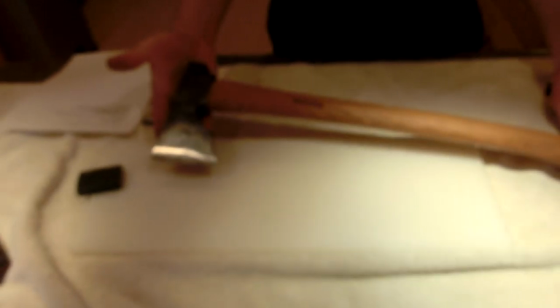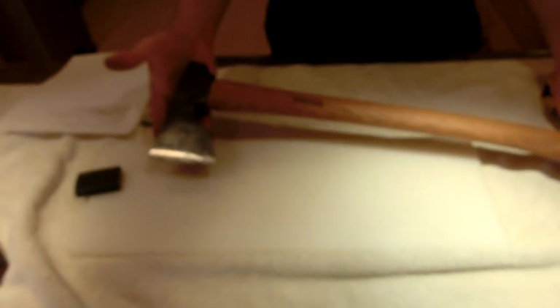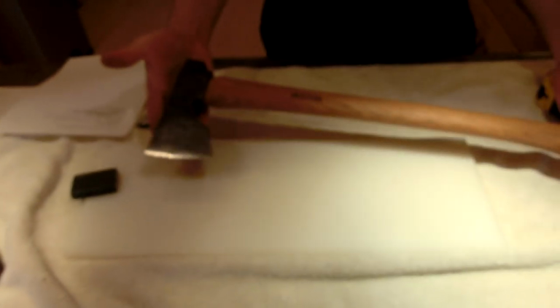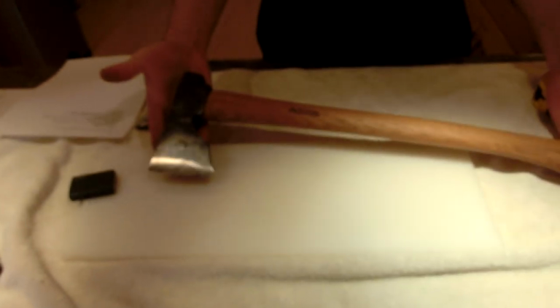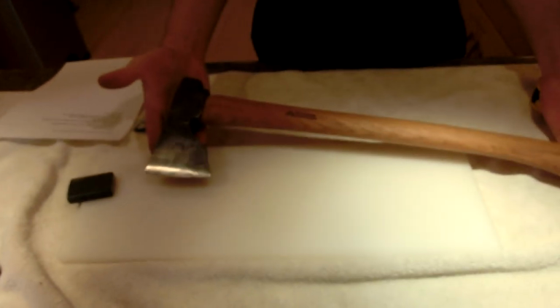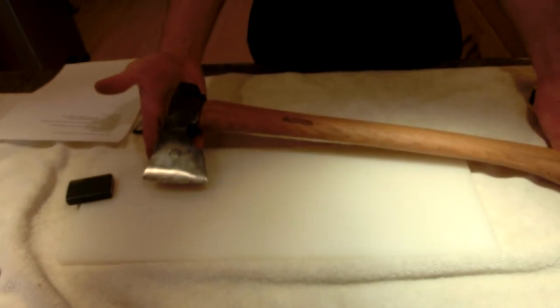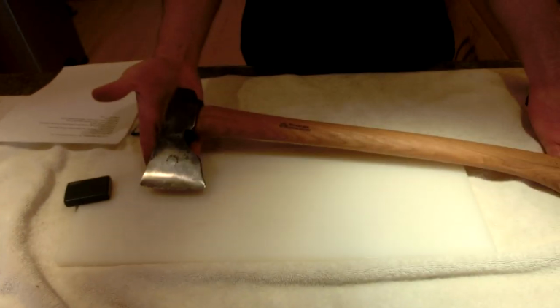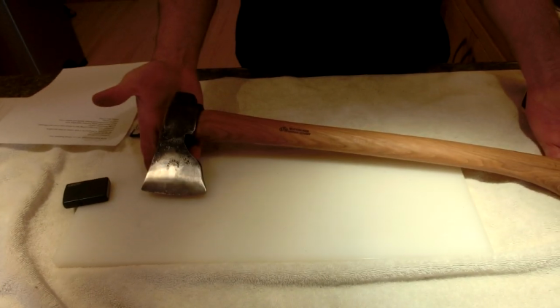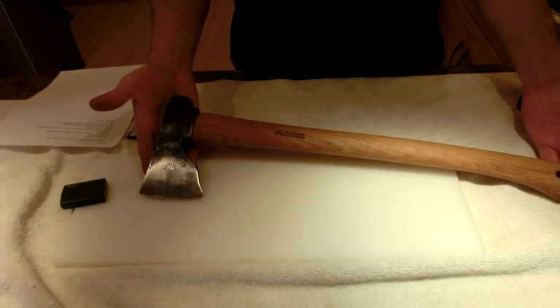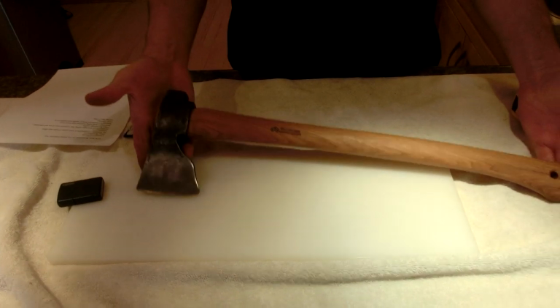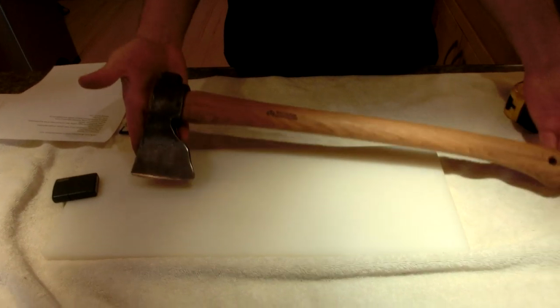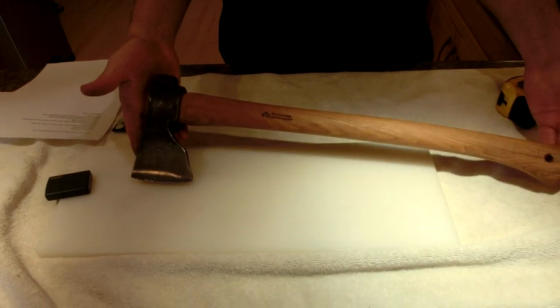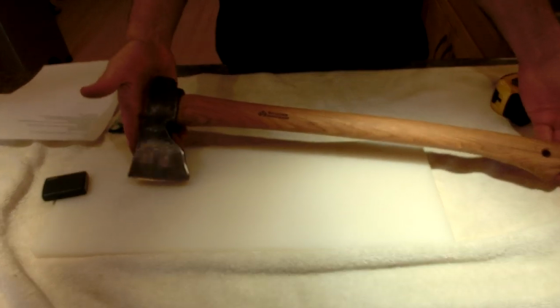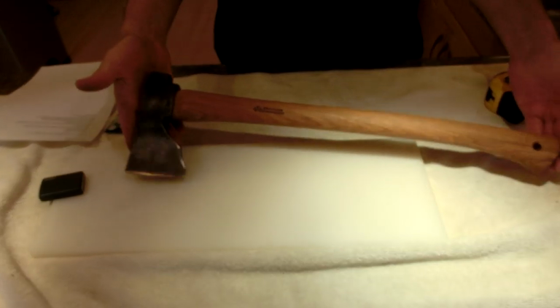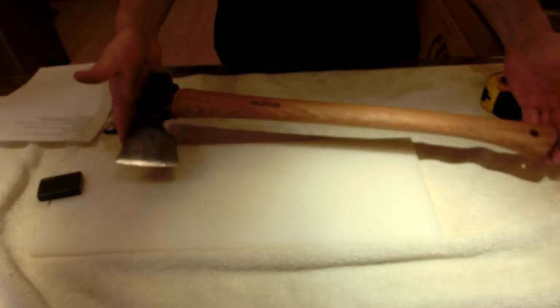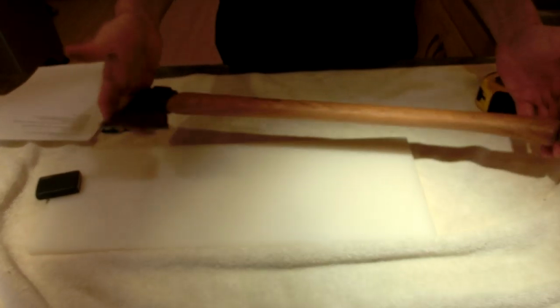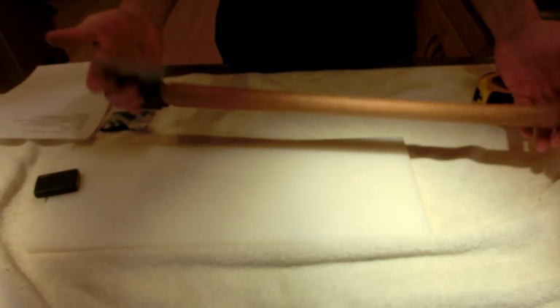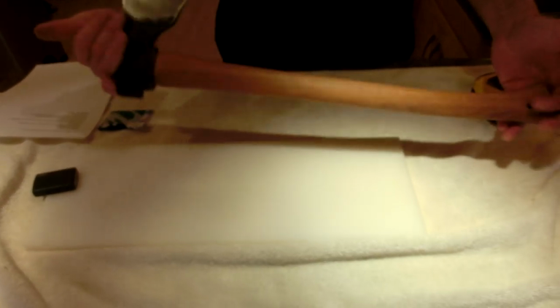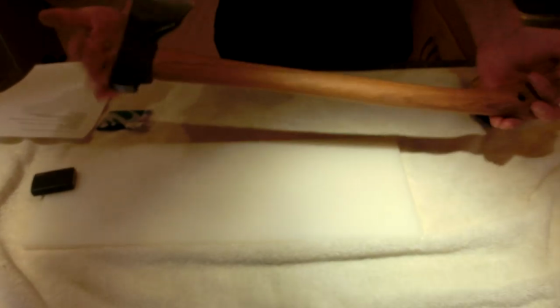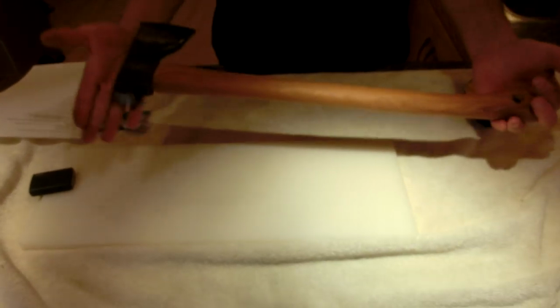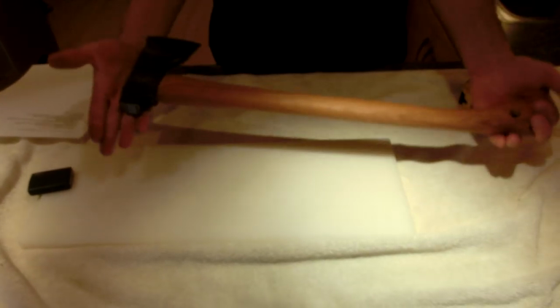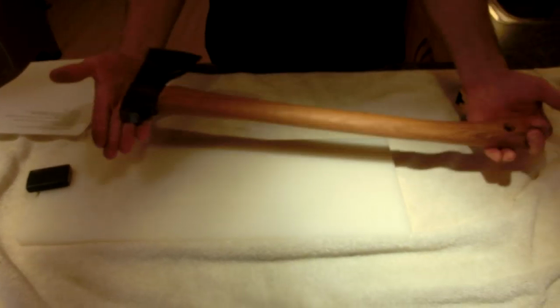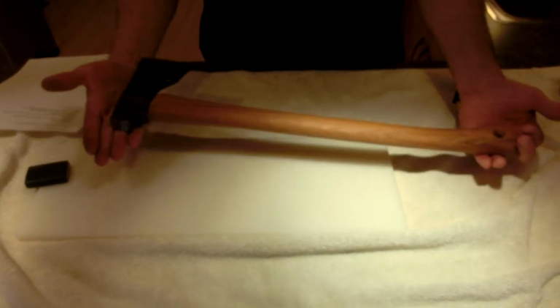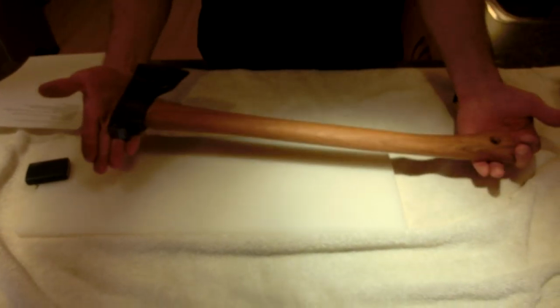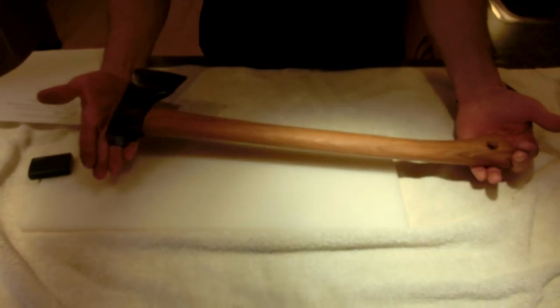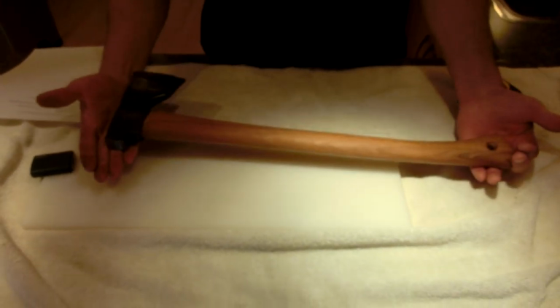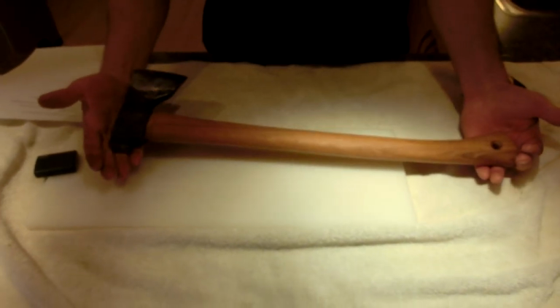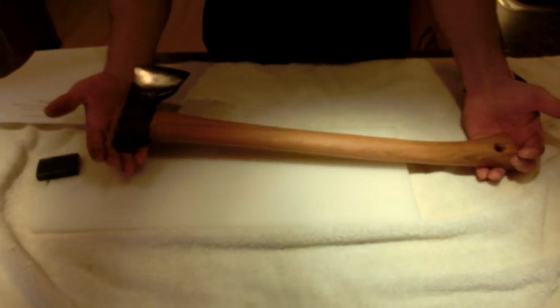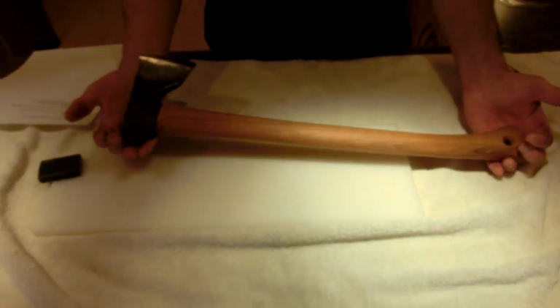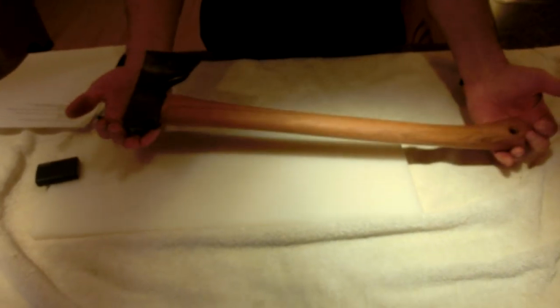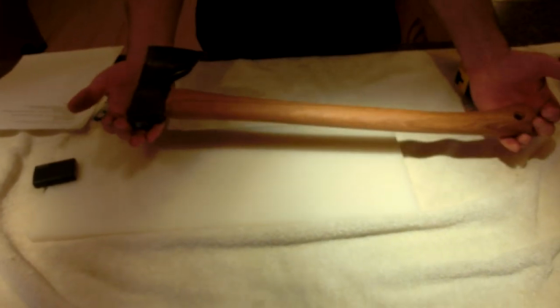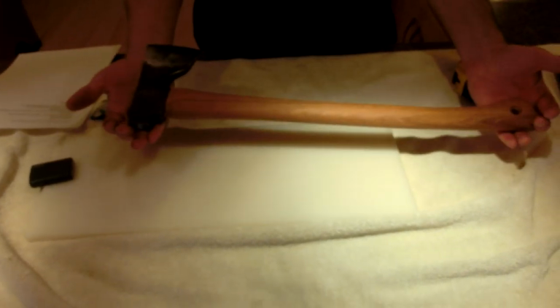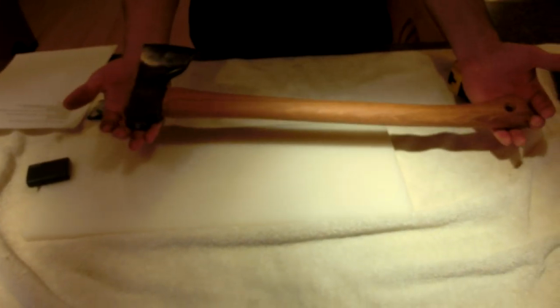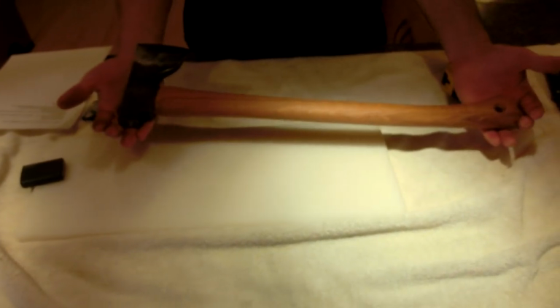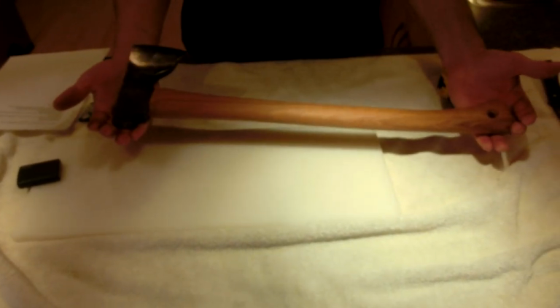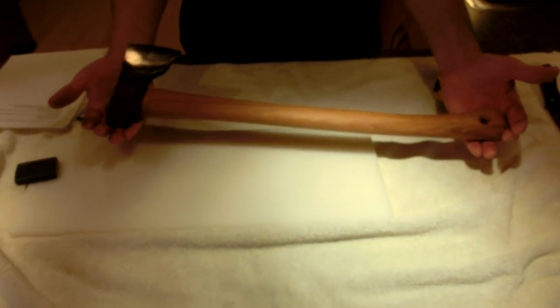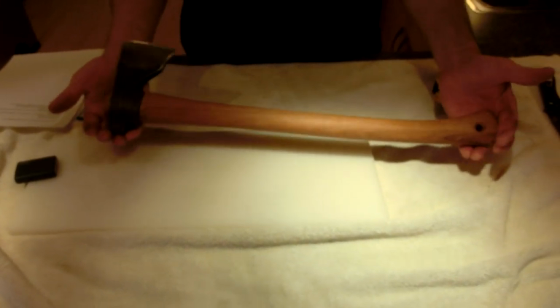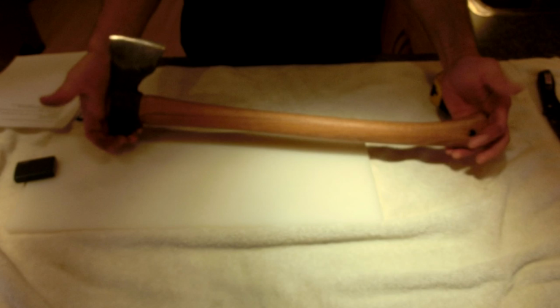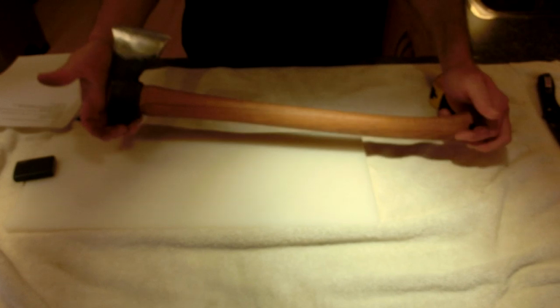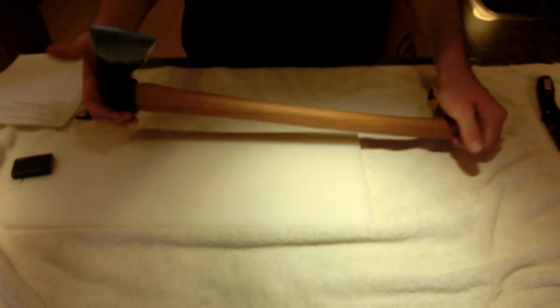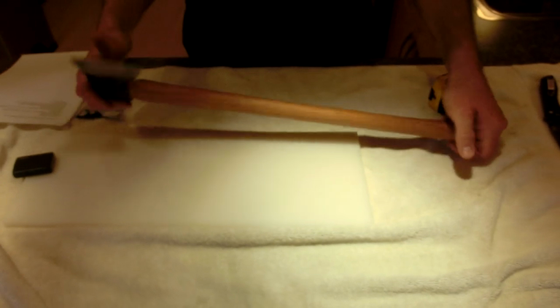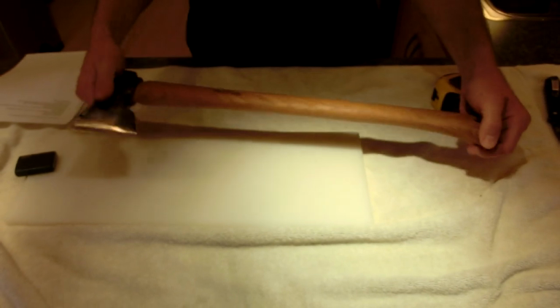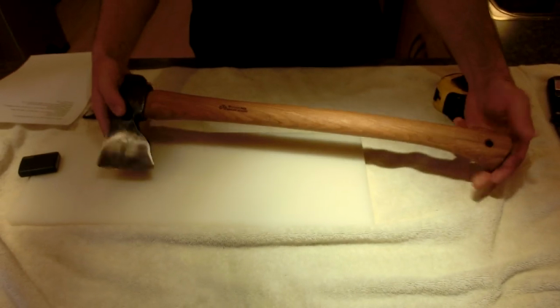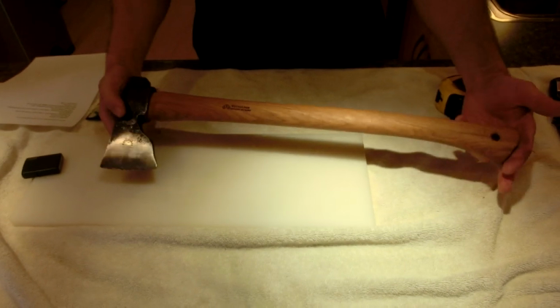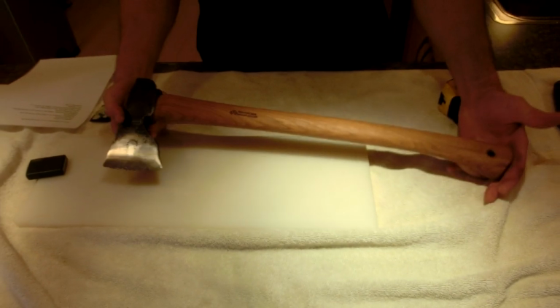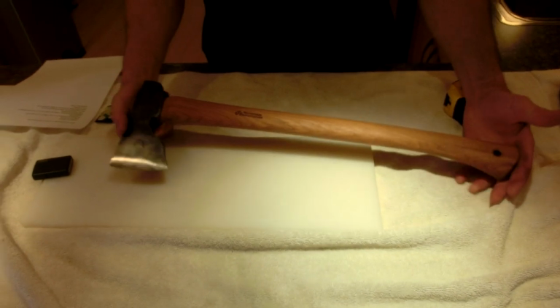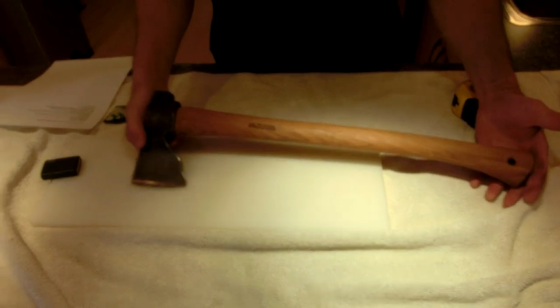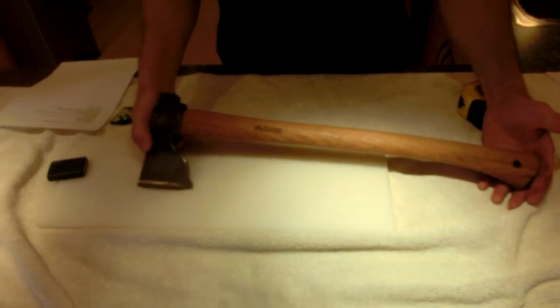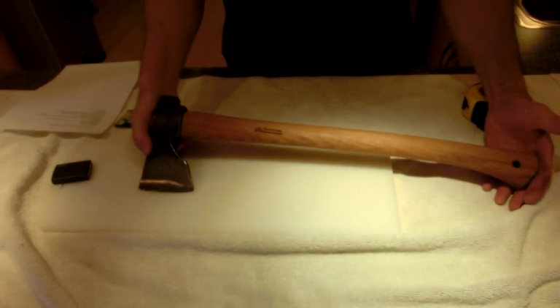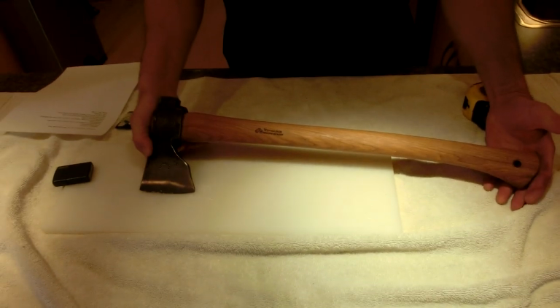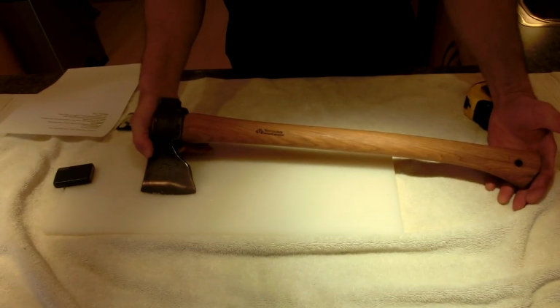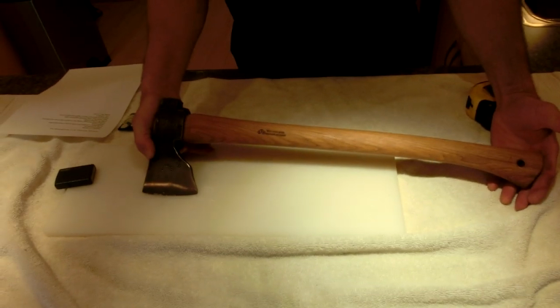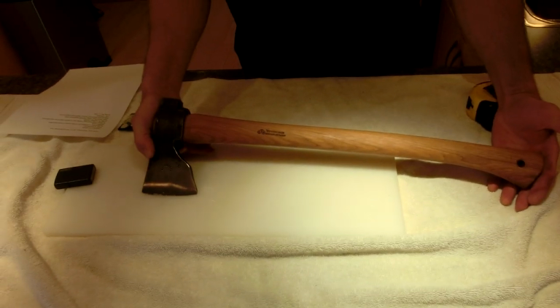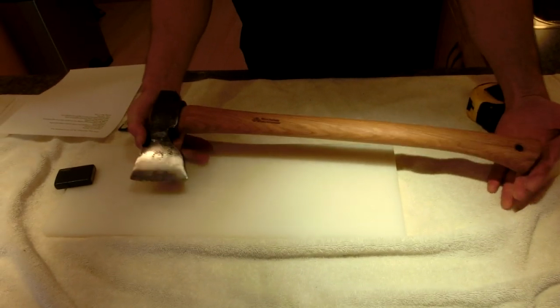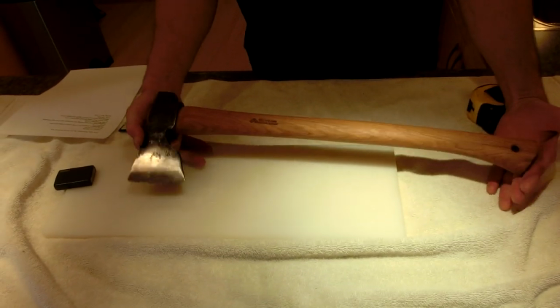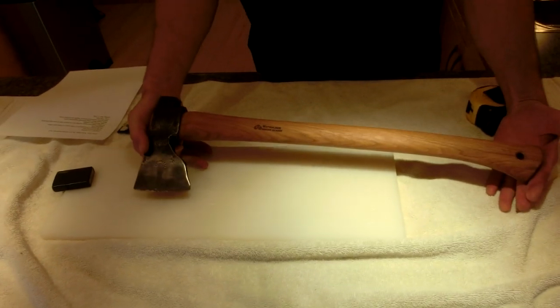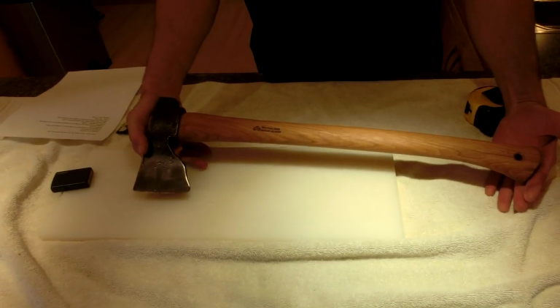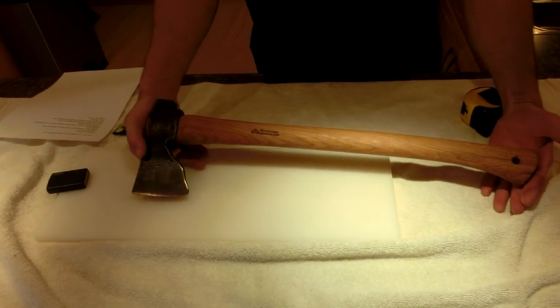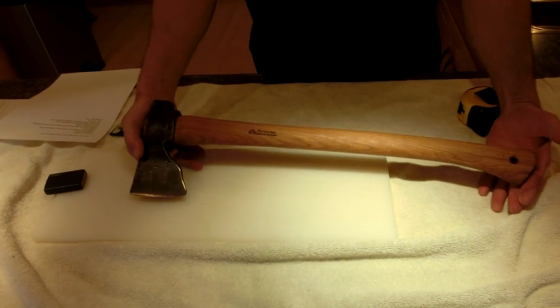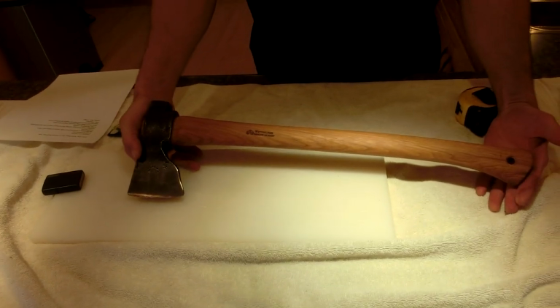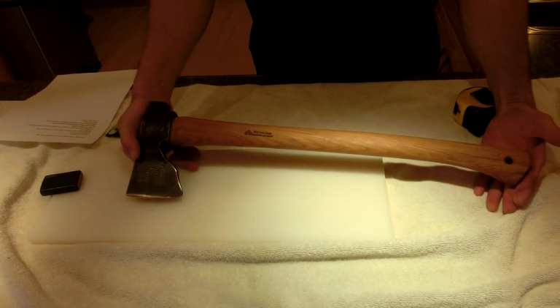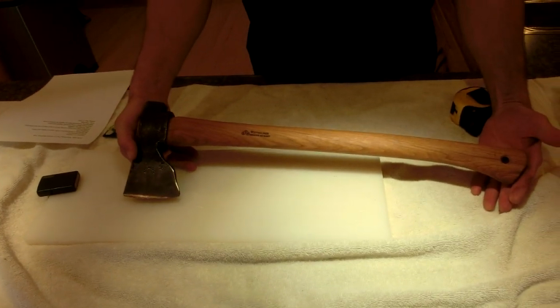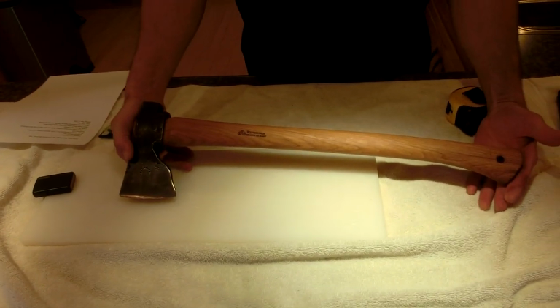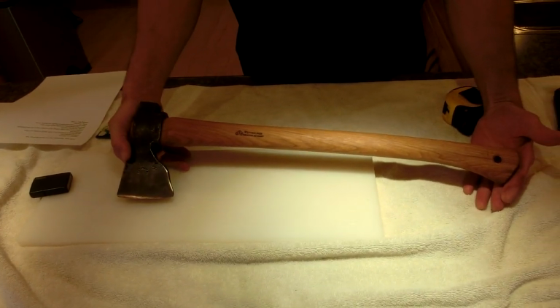This axe will be featured in more videos where I'll be doing some cutting with it. Thanks for watching and I'll see you again.